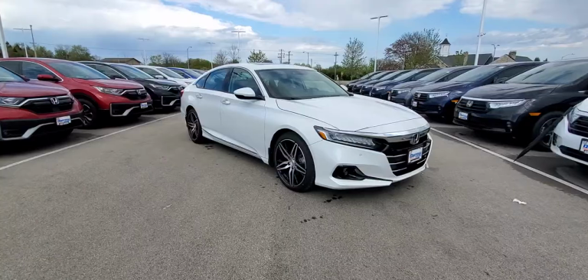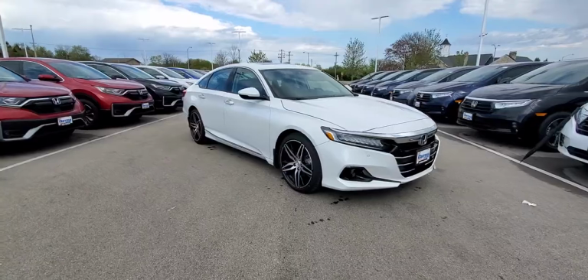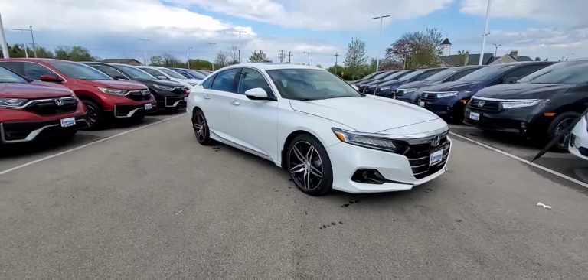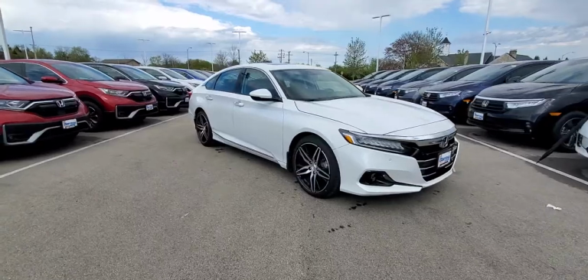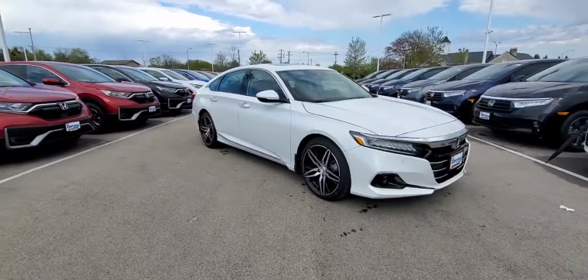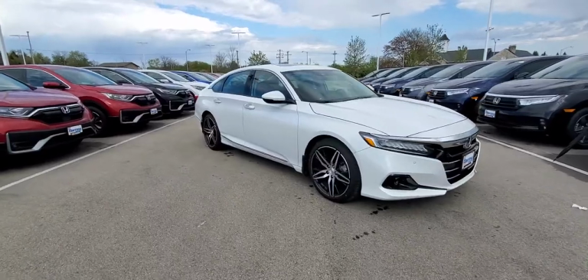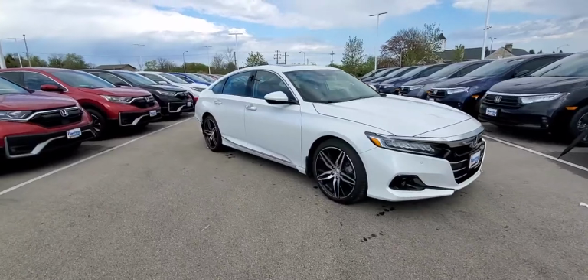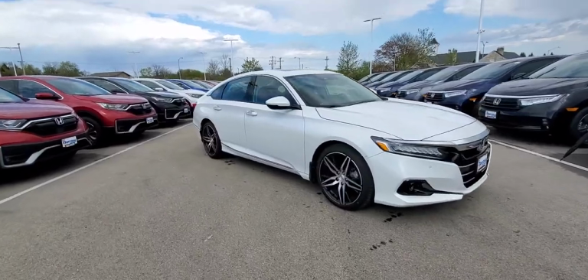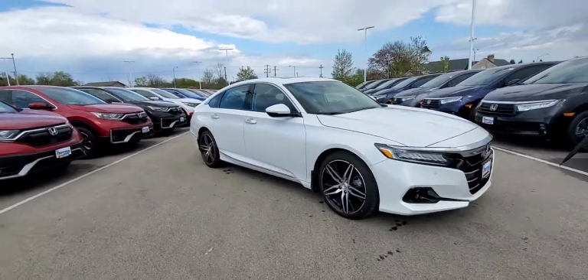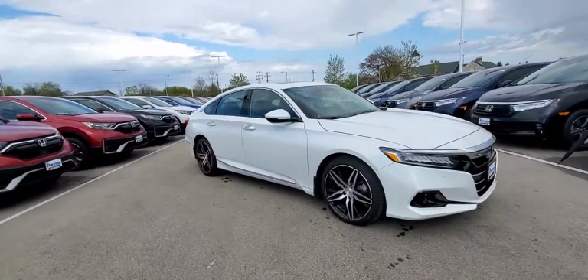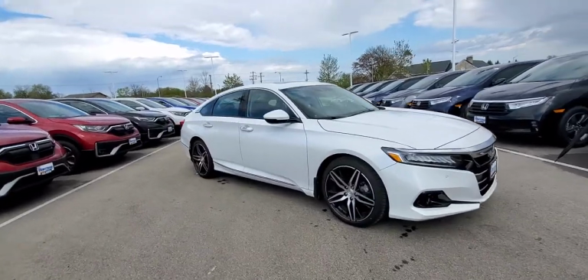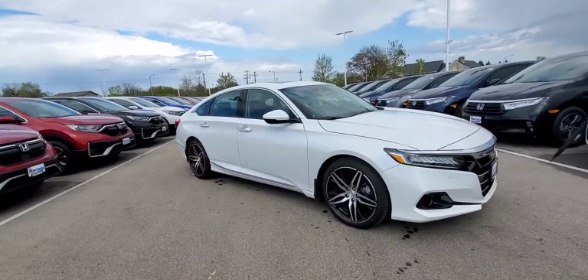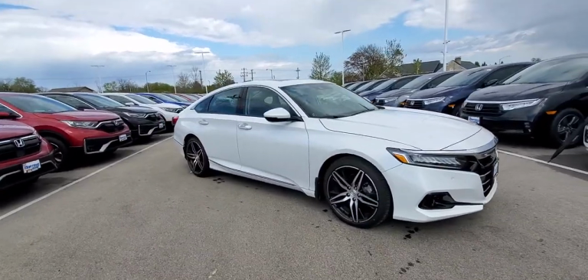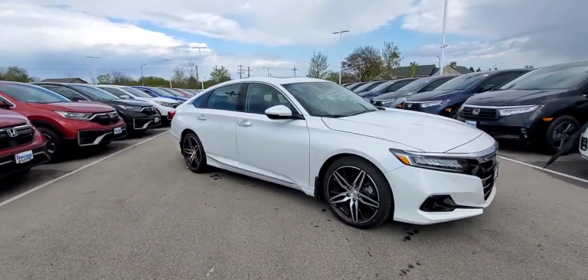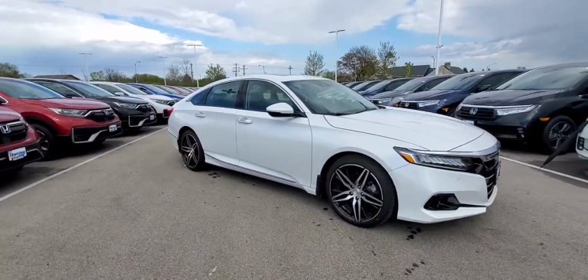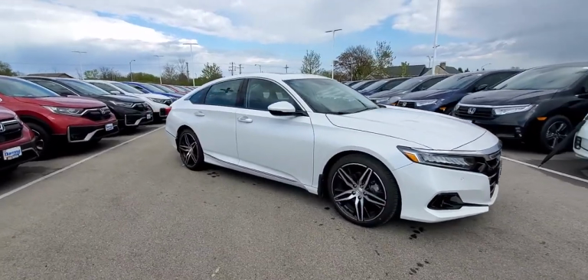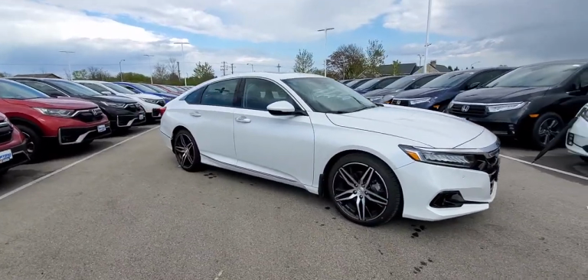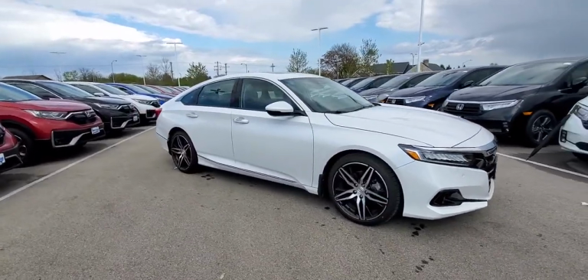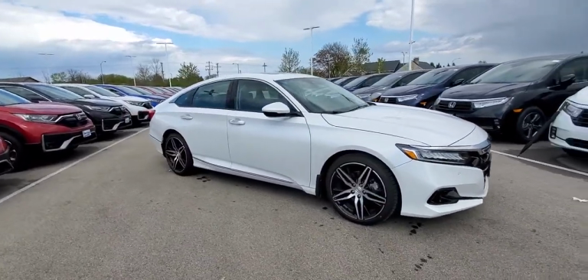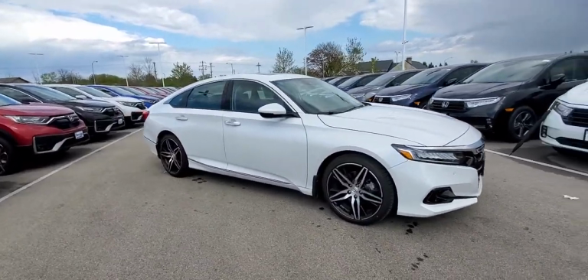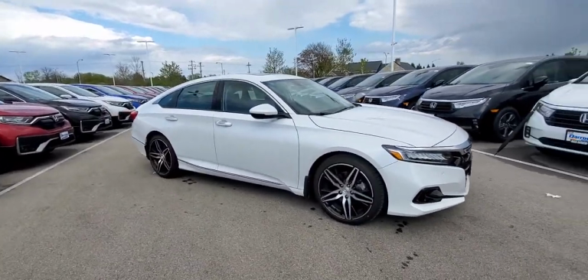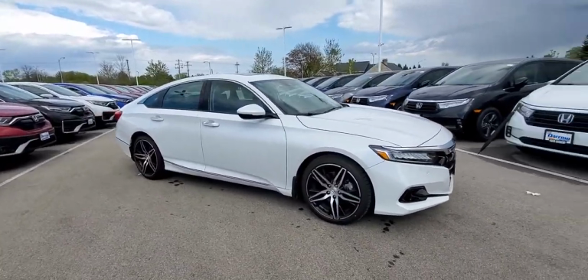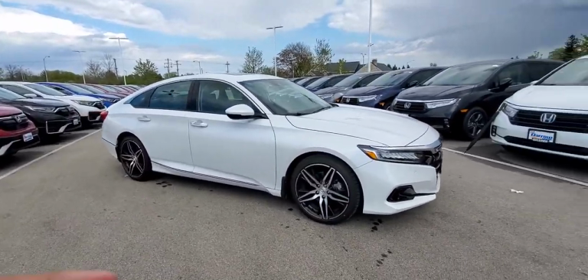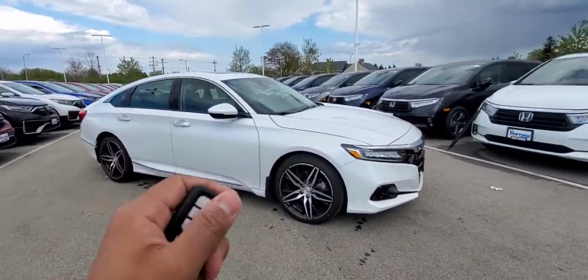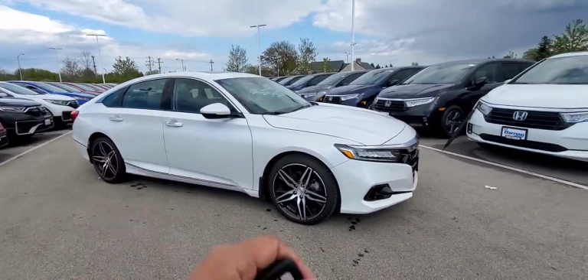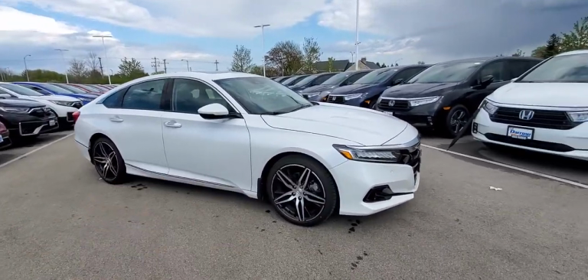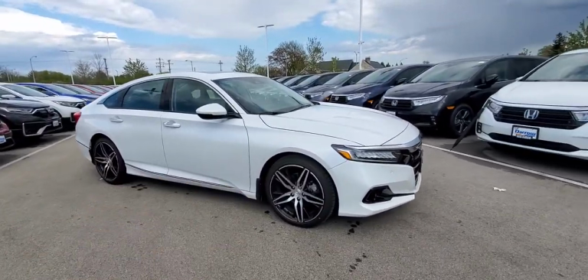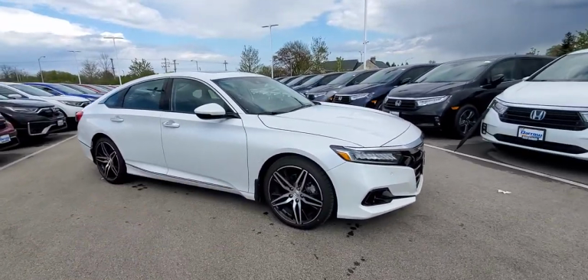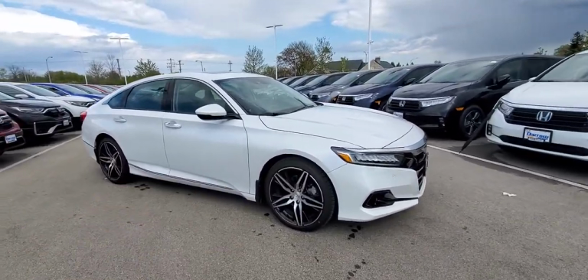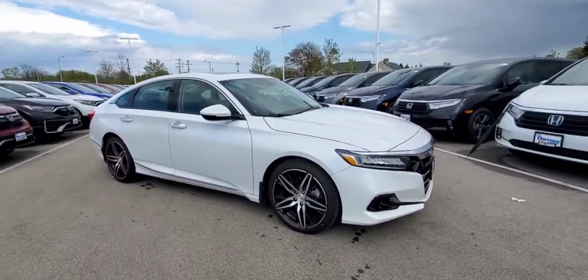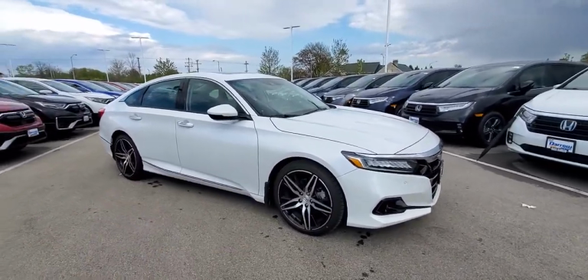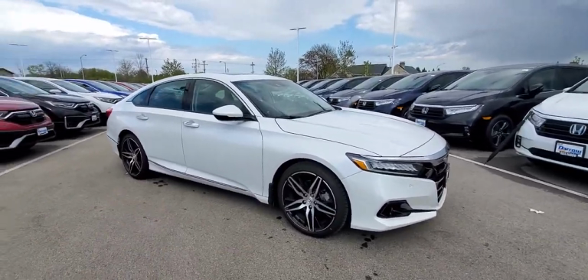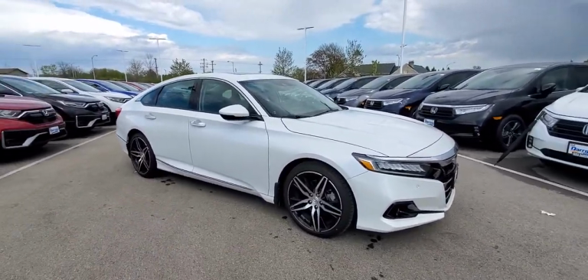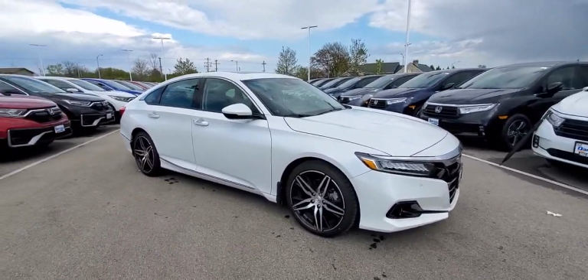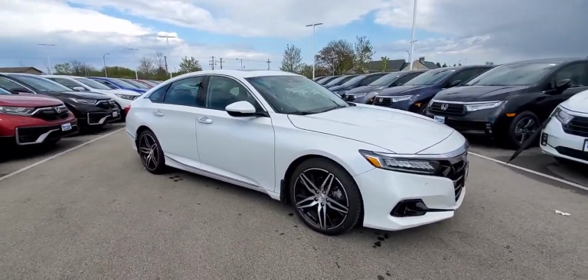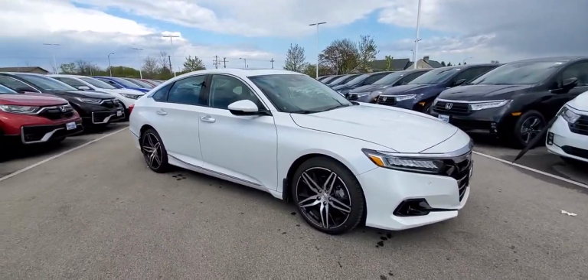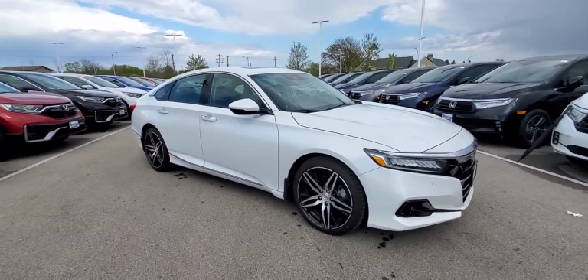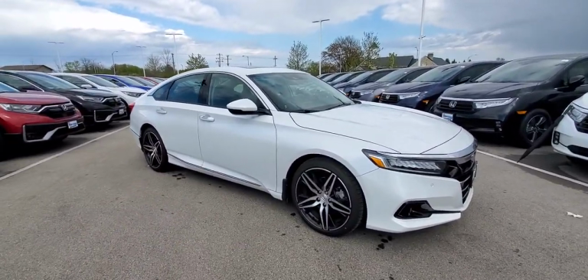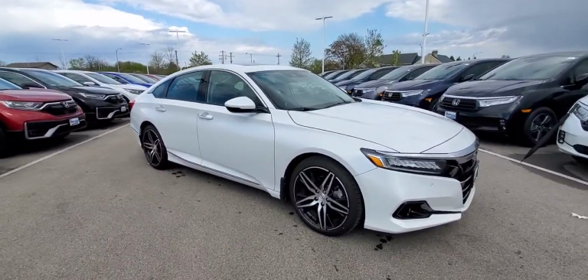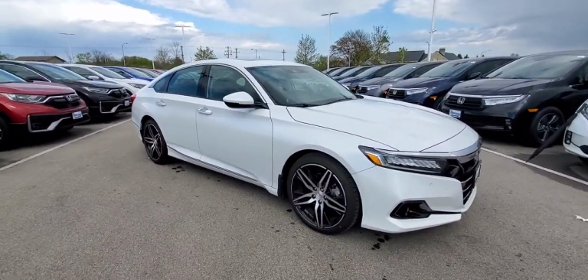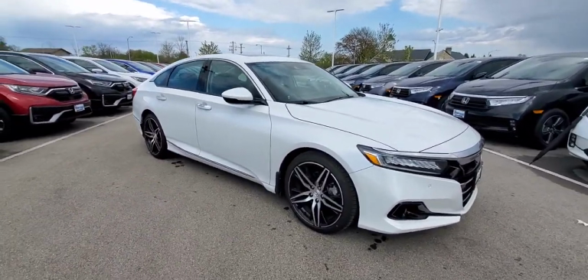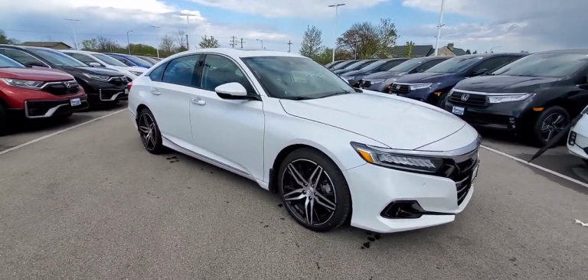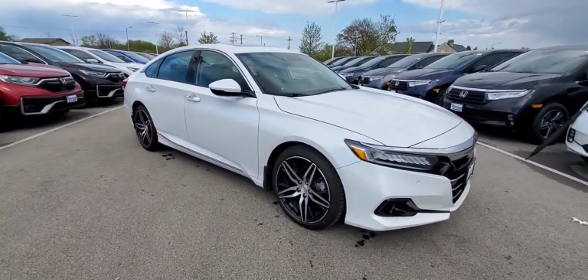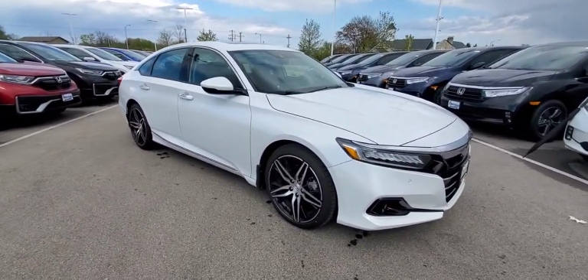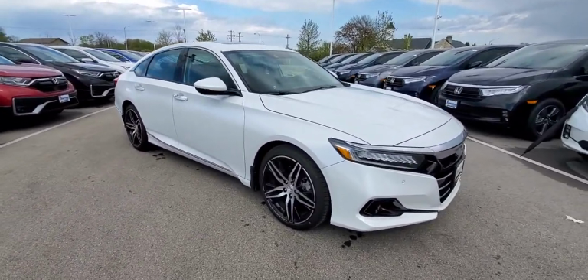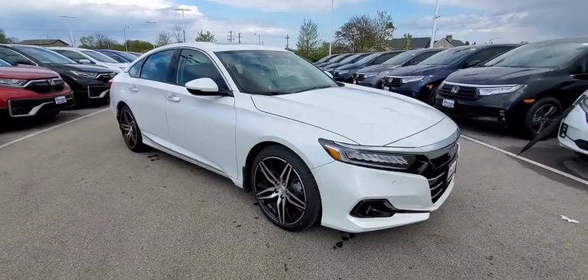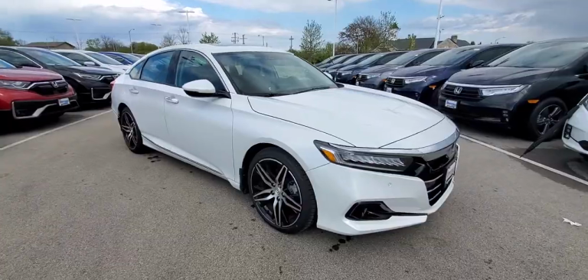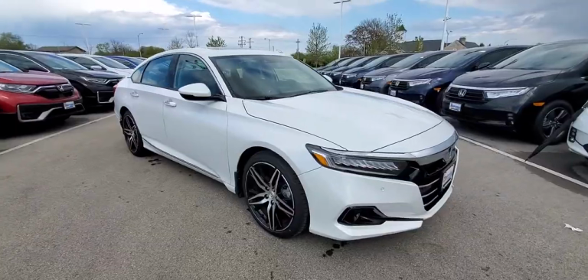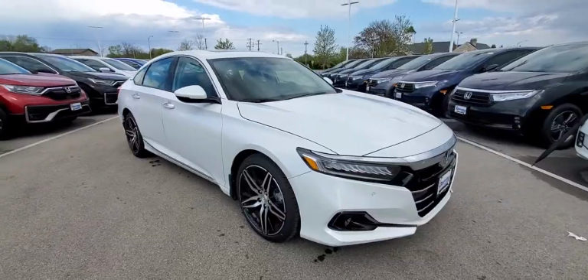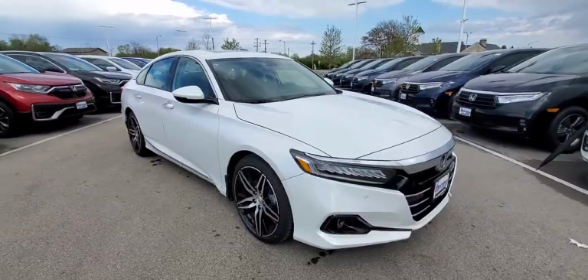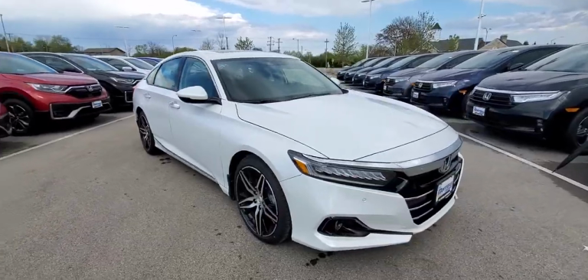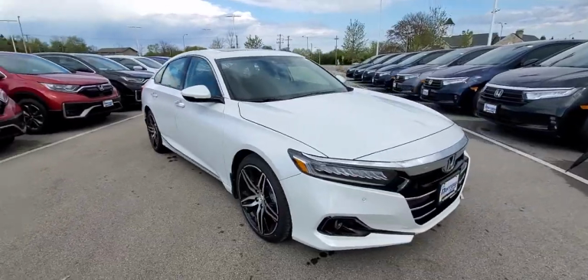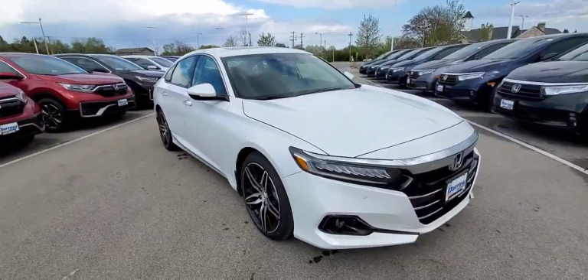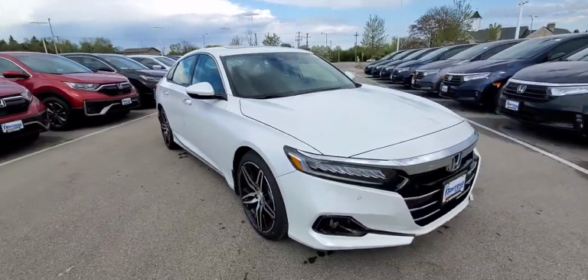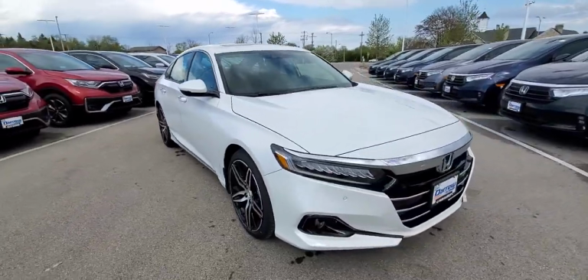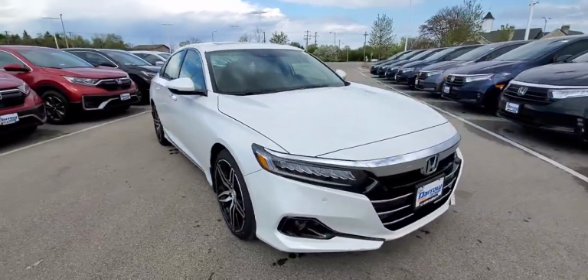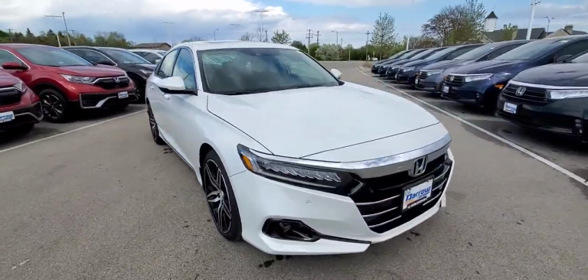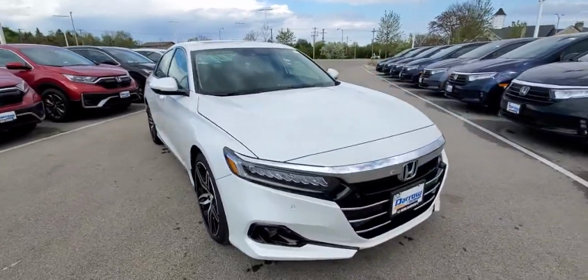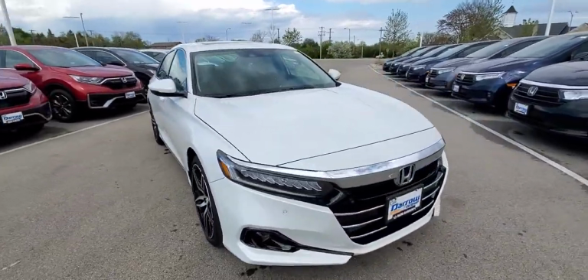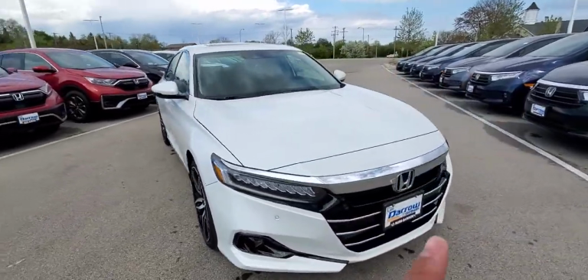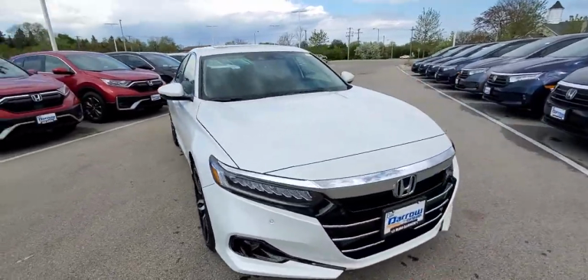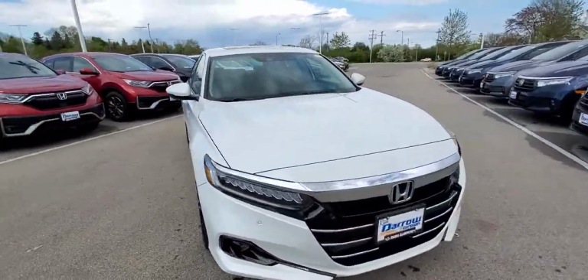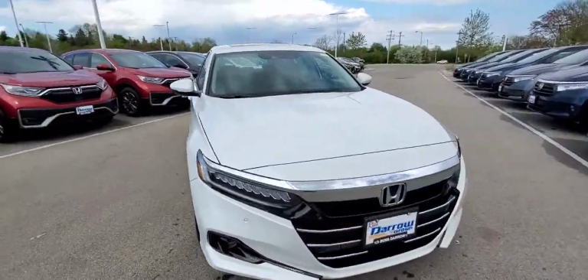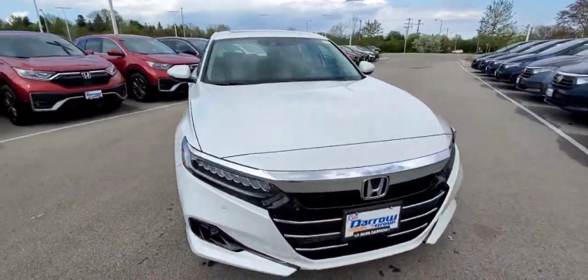Here we are at Russ Darrow Honda. I have the 2021 Accord Touring to show you — one feature I wanted to show really quick.